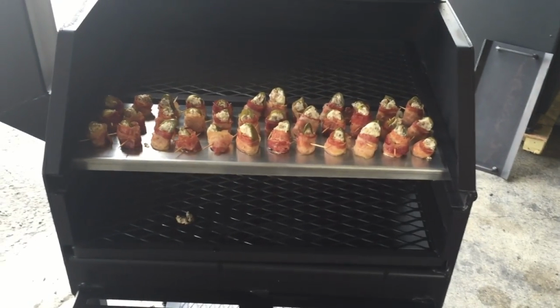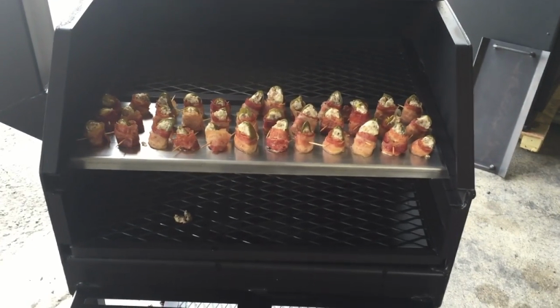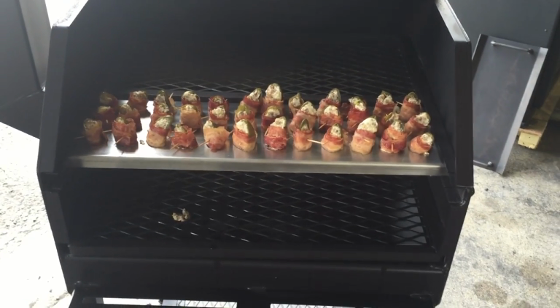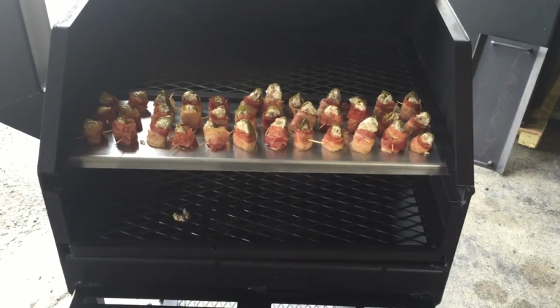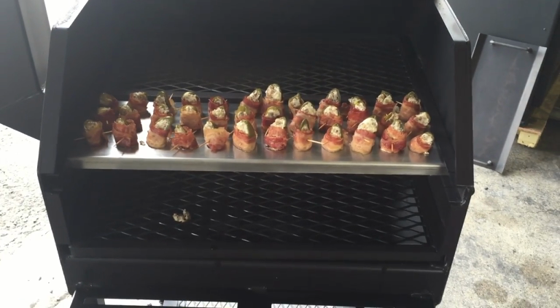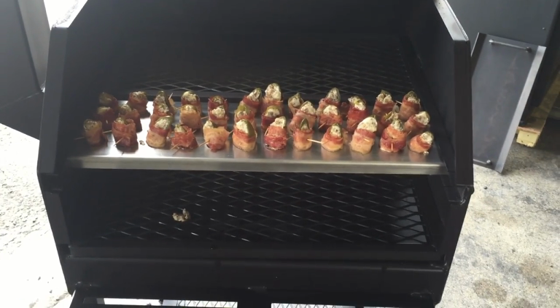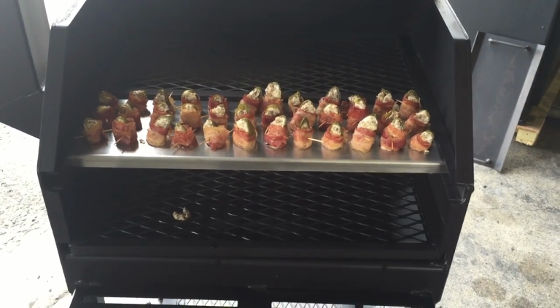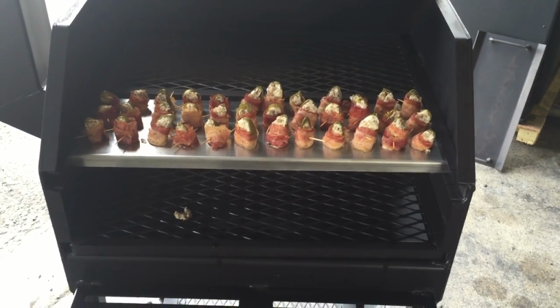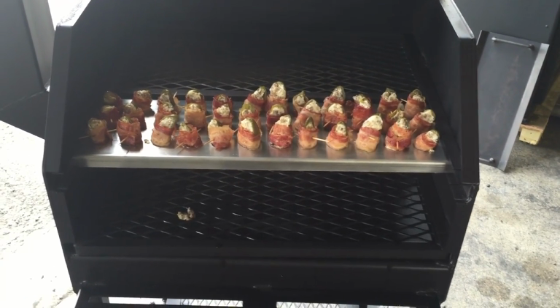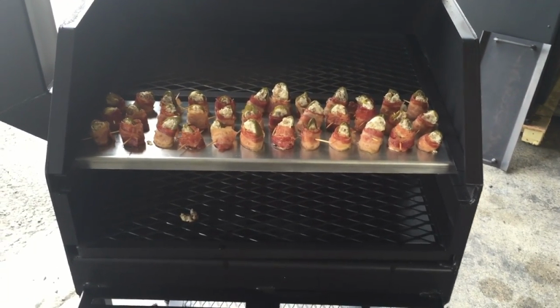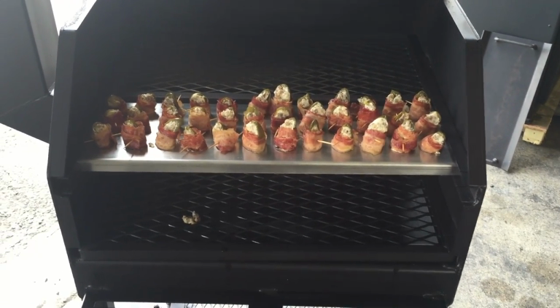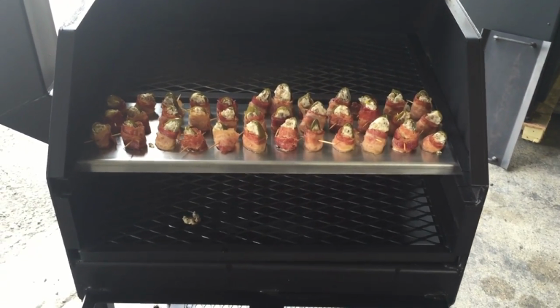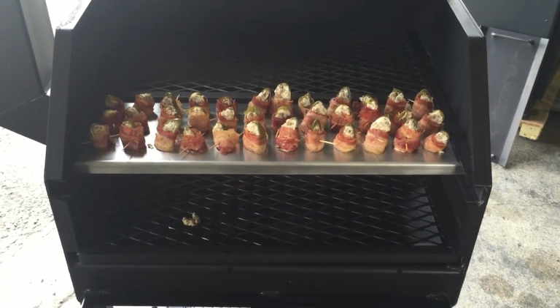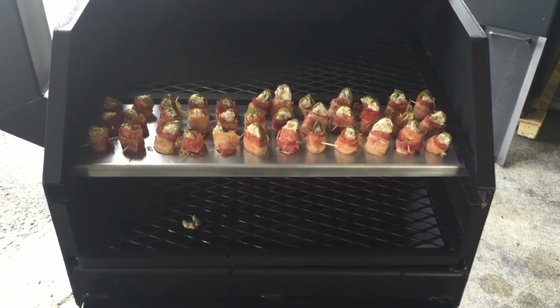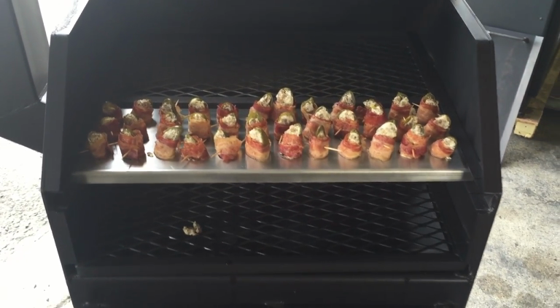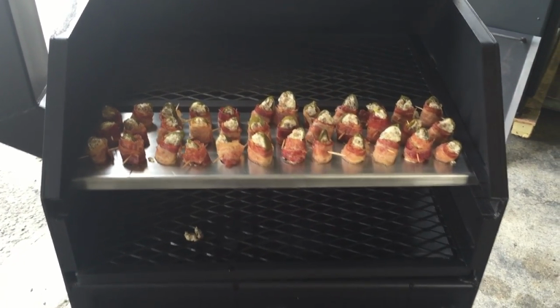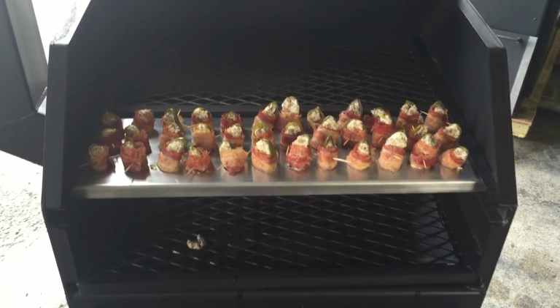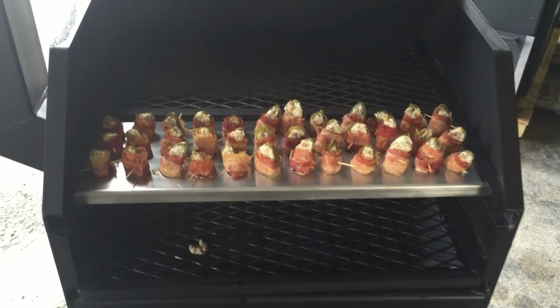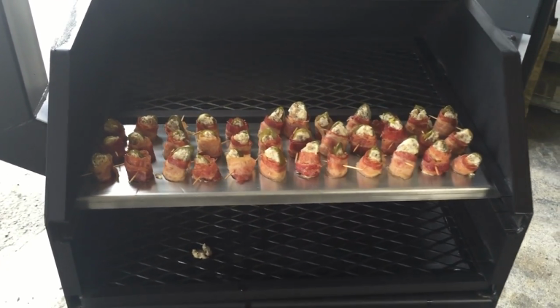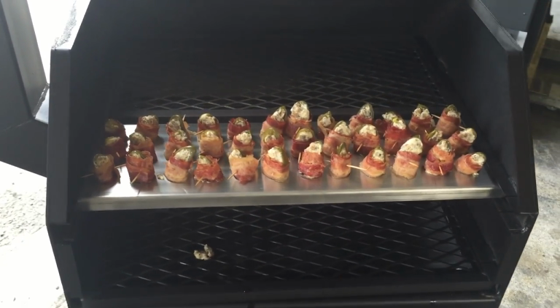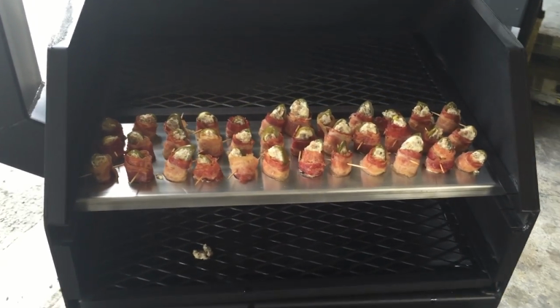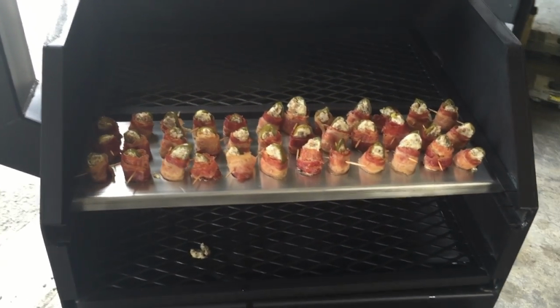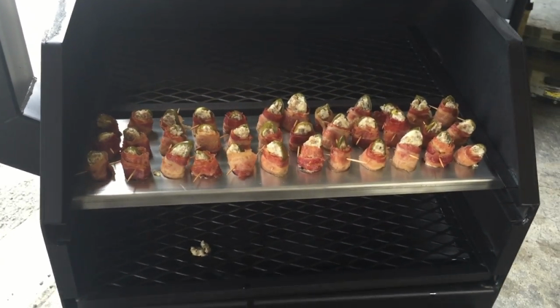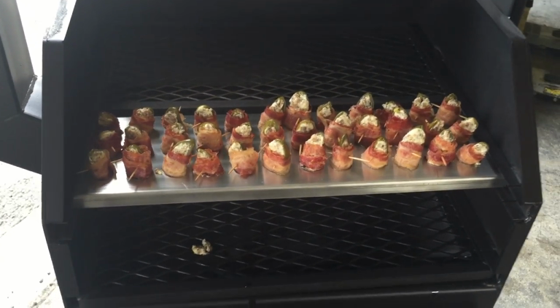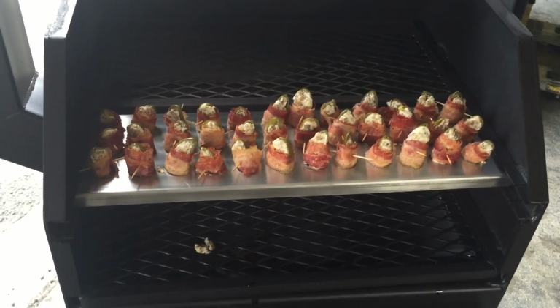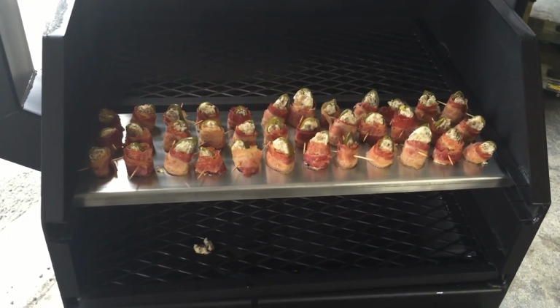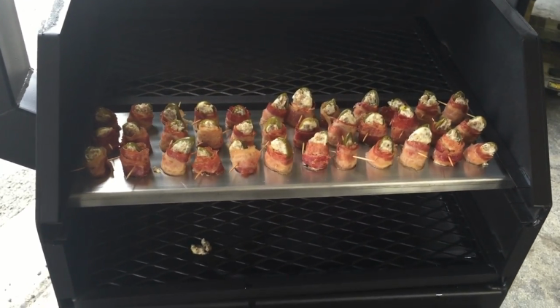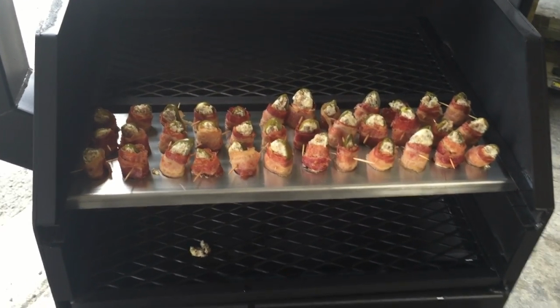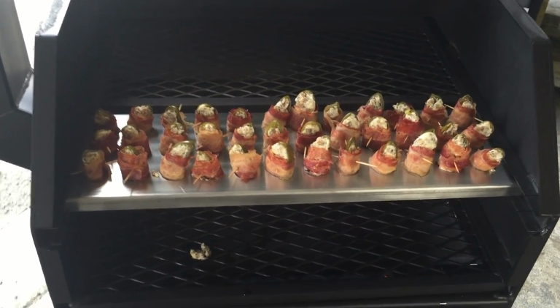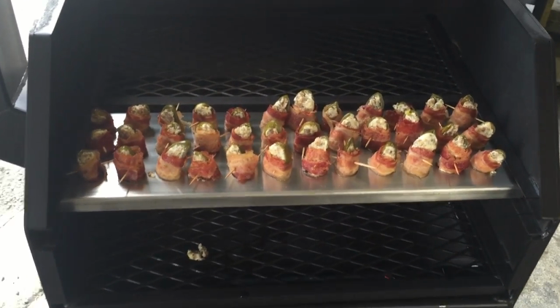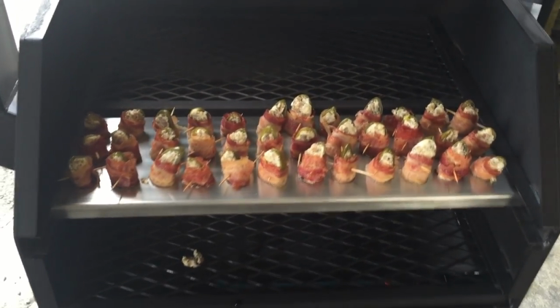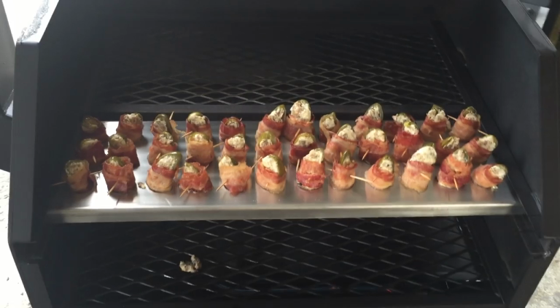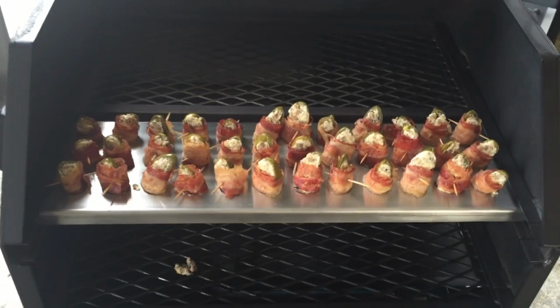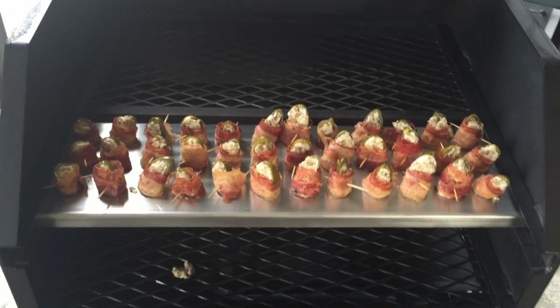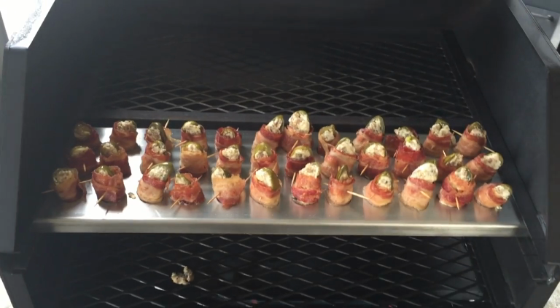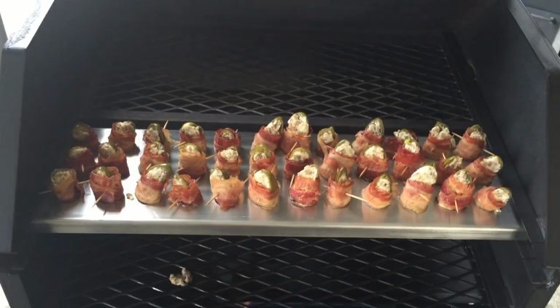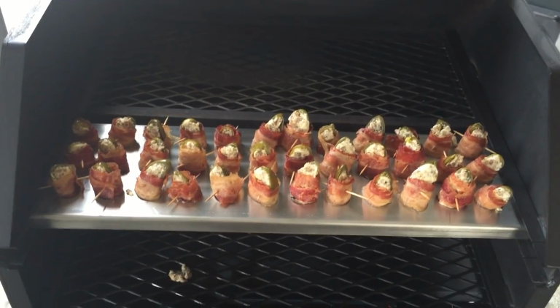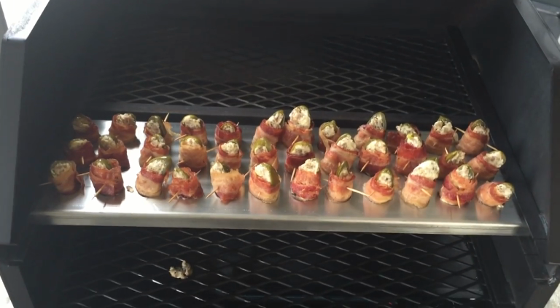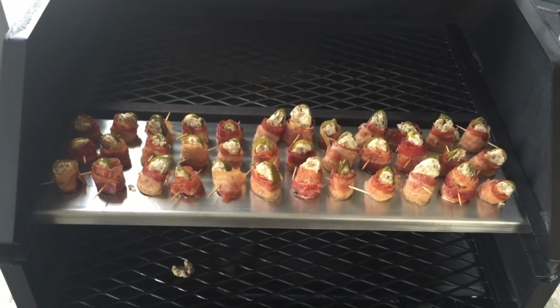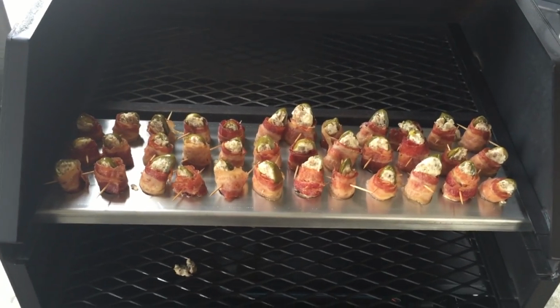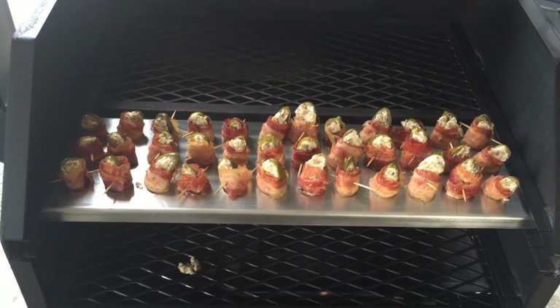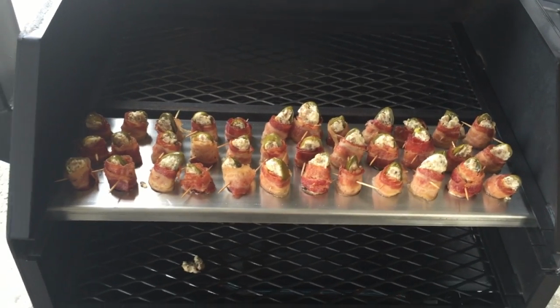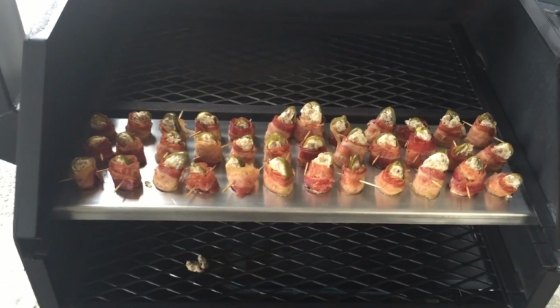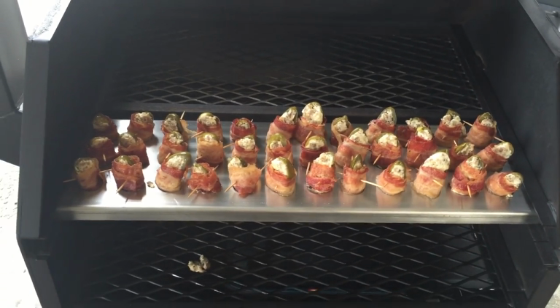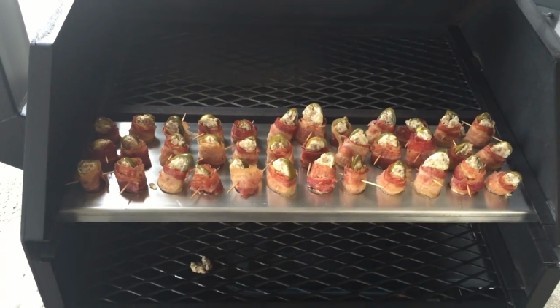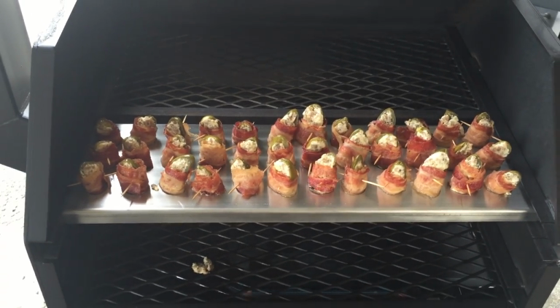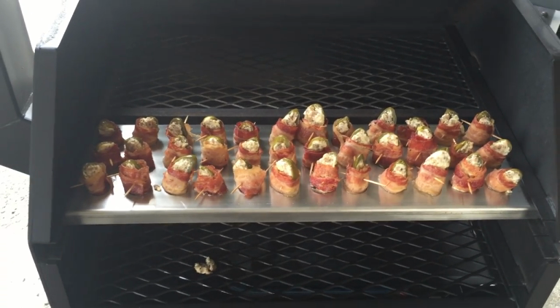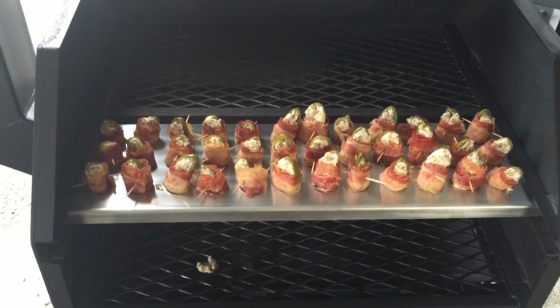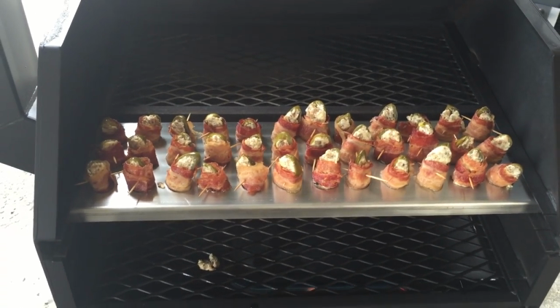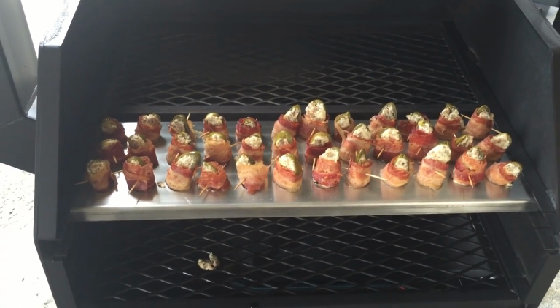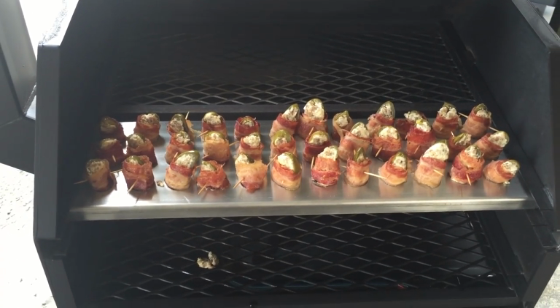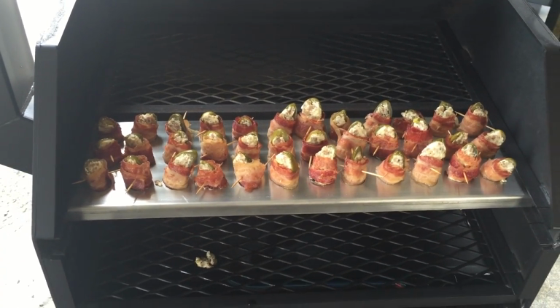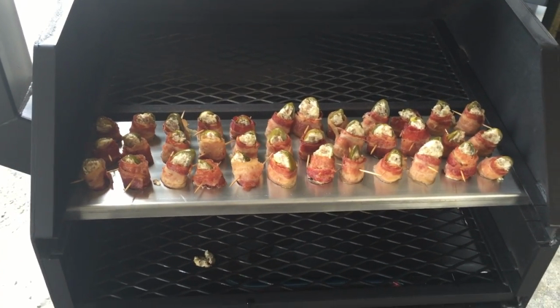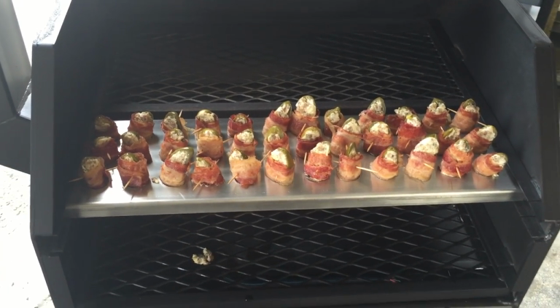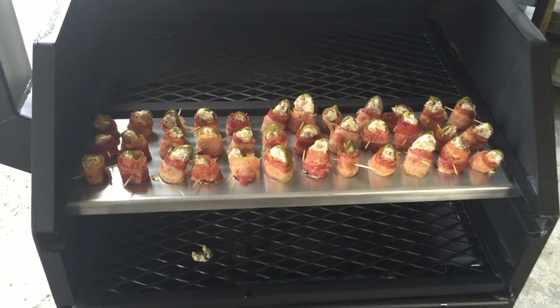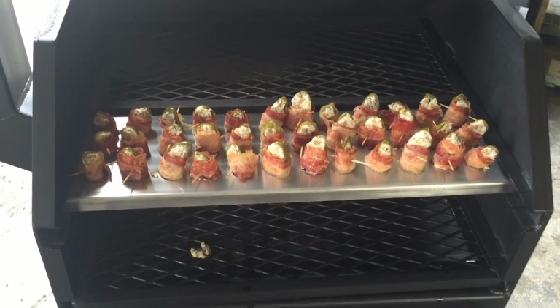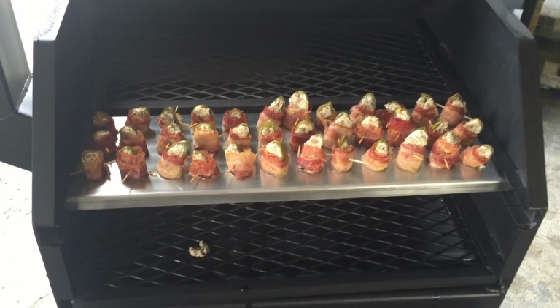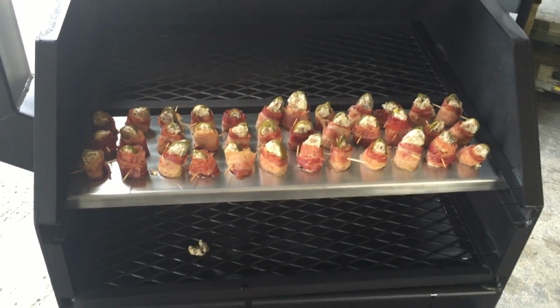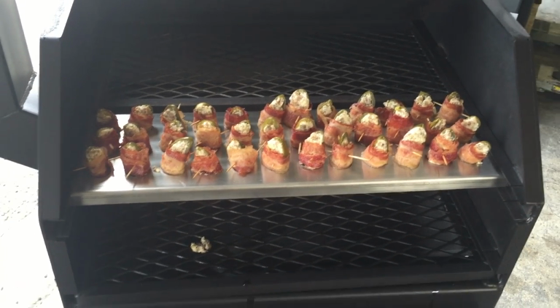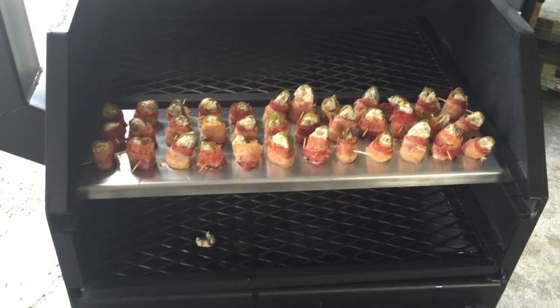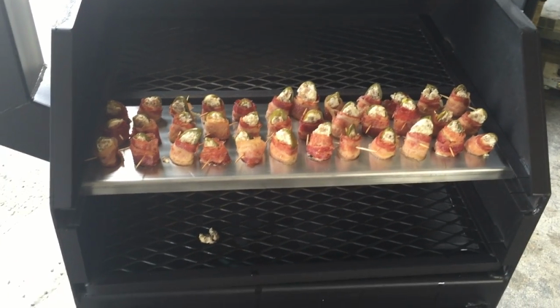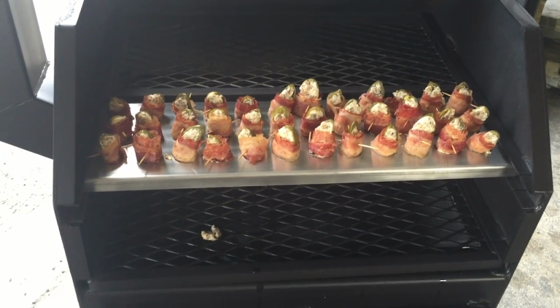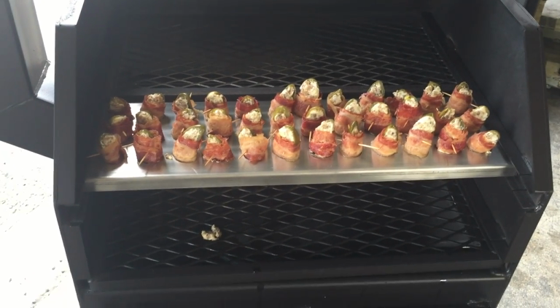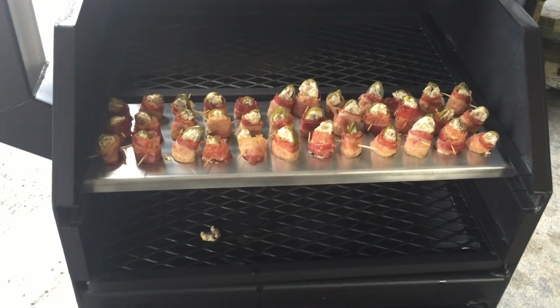Check them out online at allseasonsfeeders.com or give us a call at 210-648-0979.